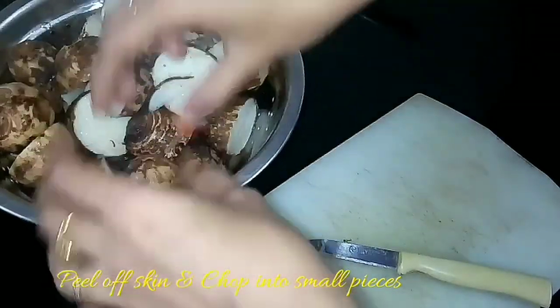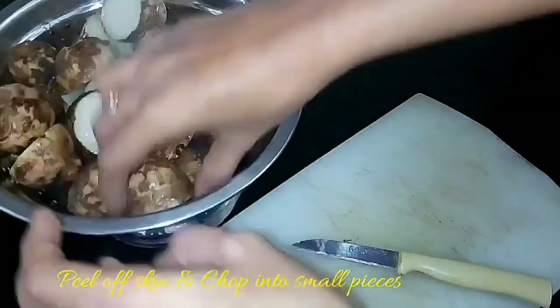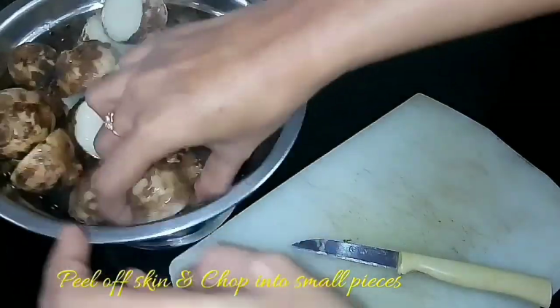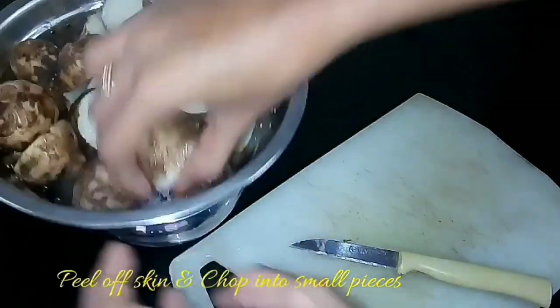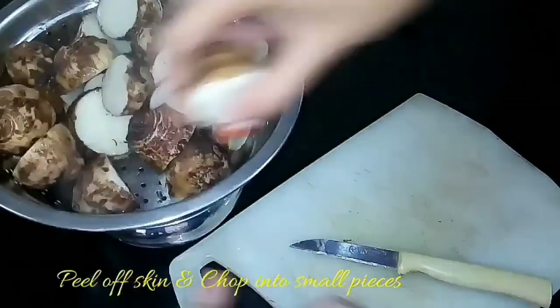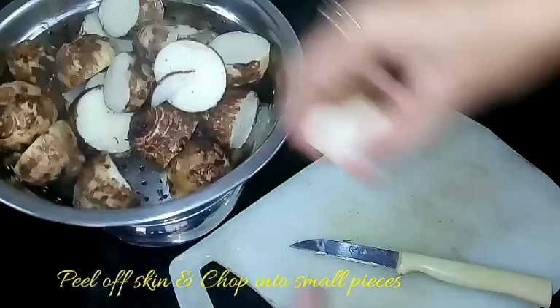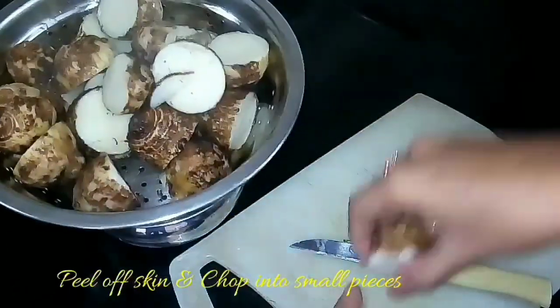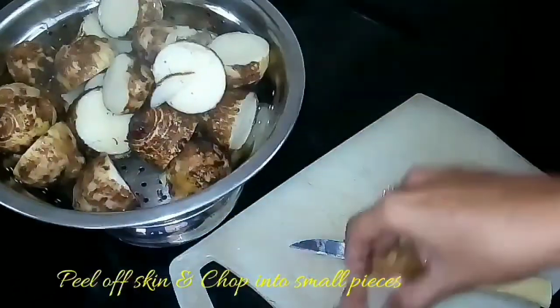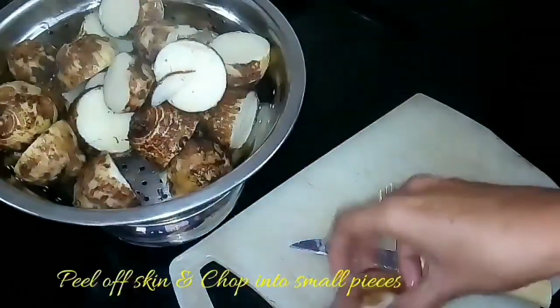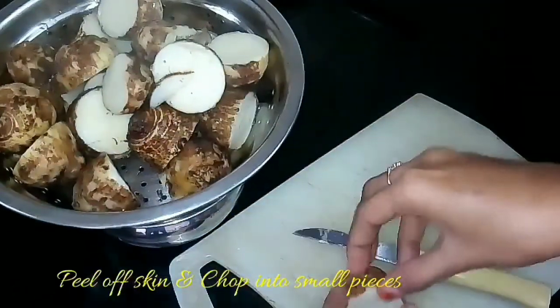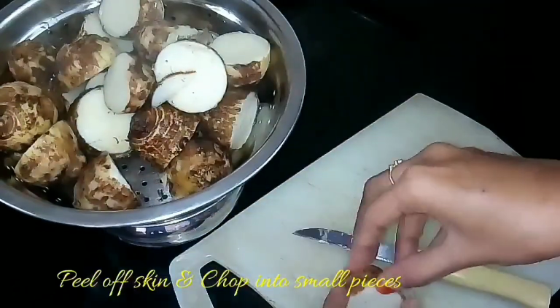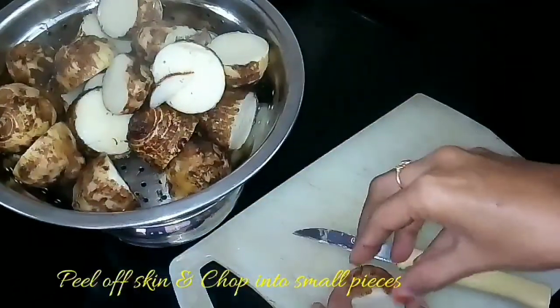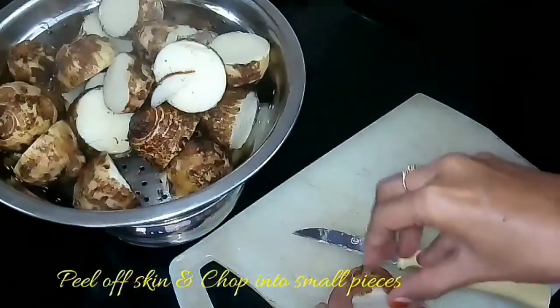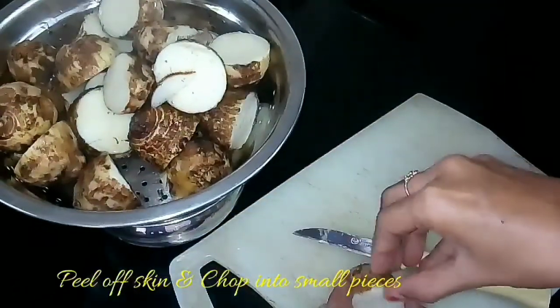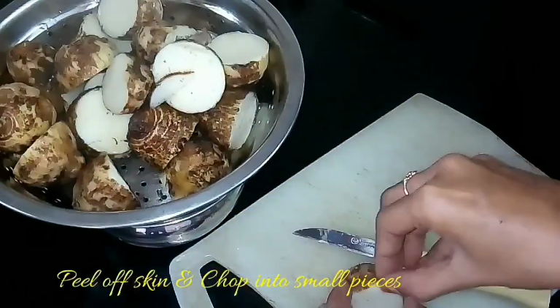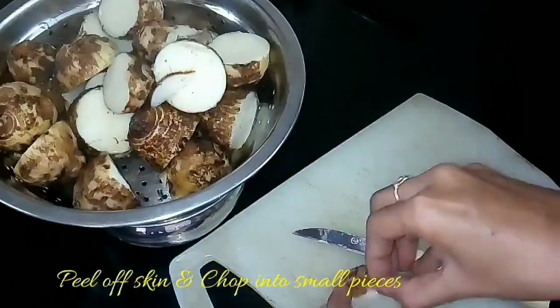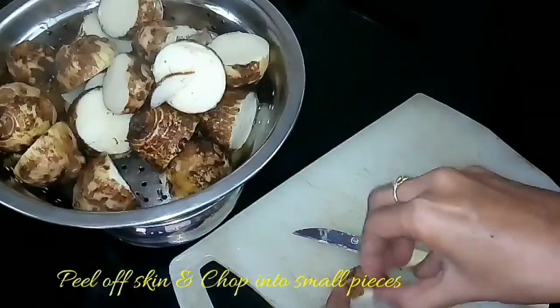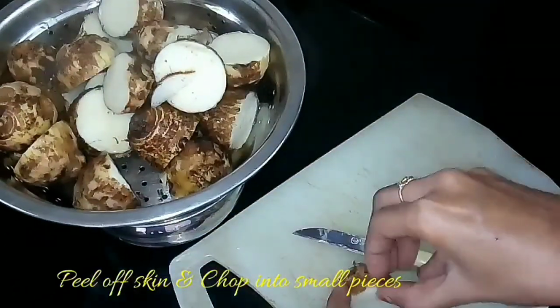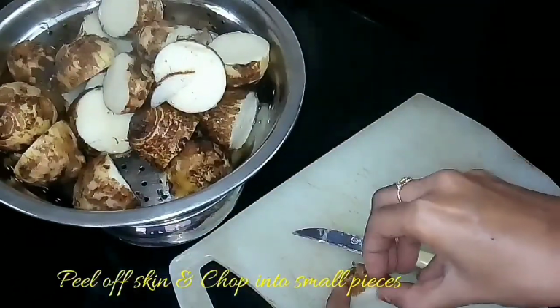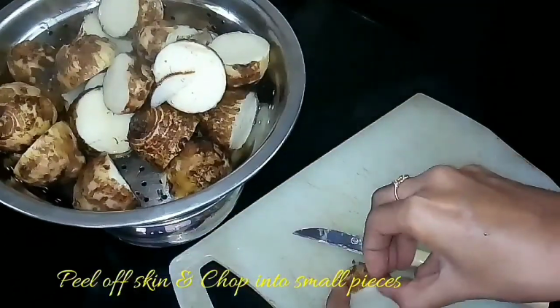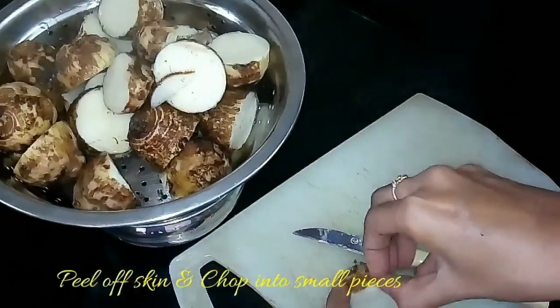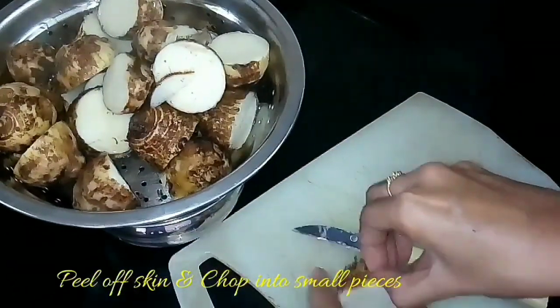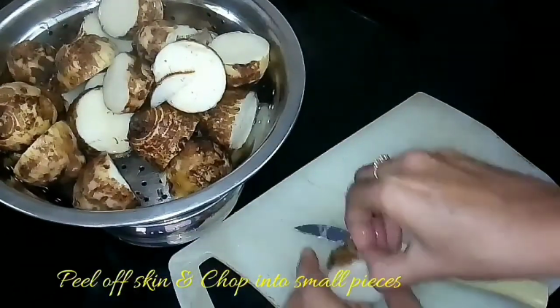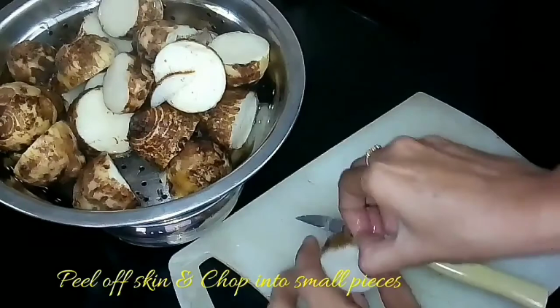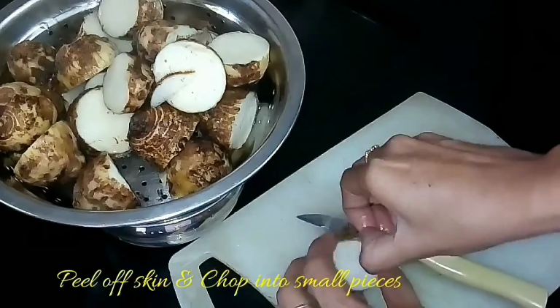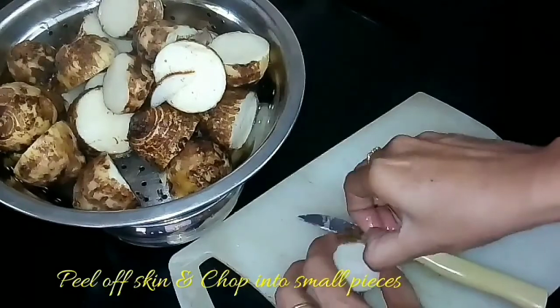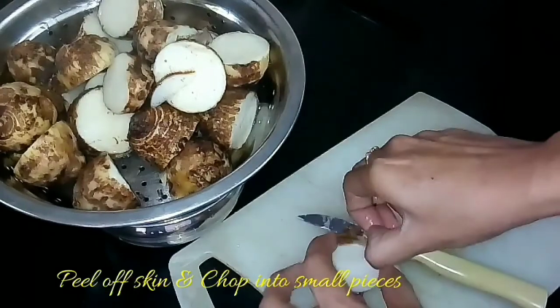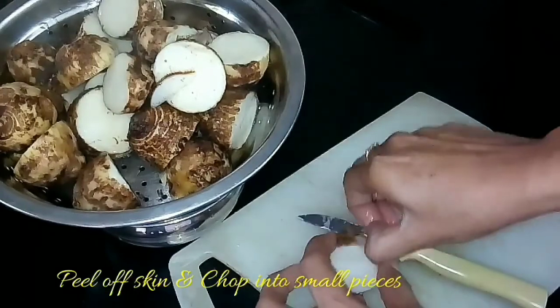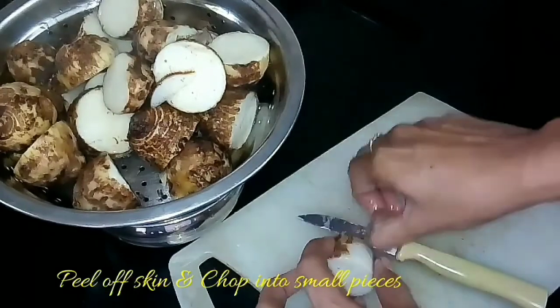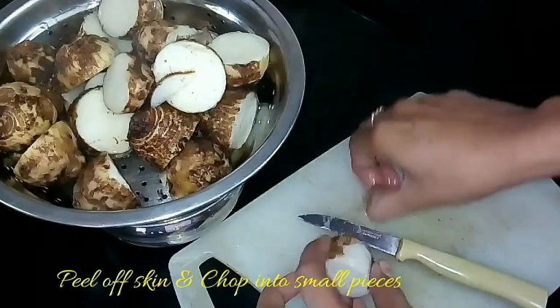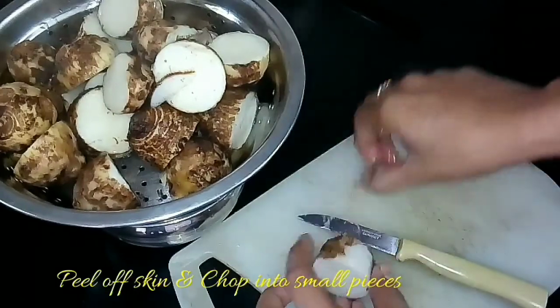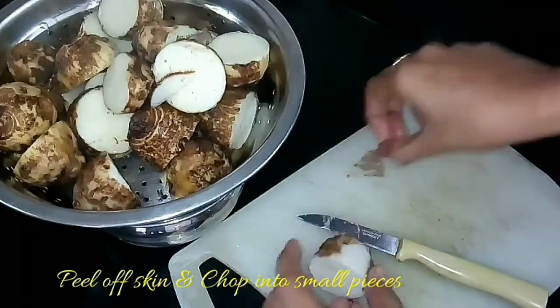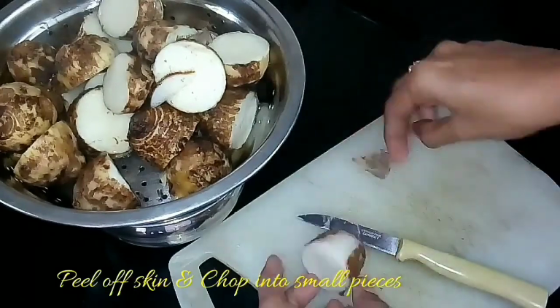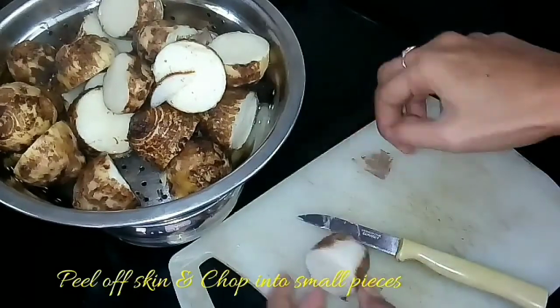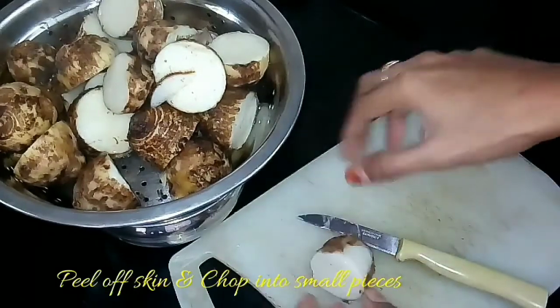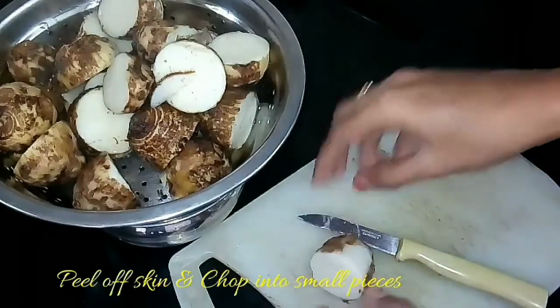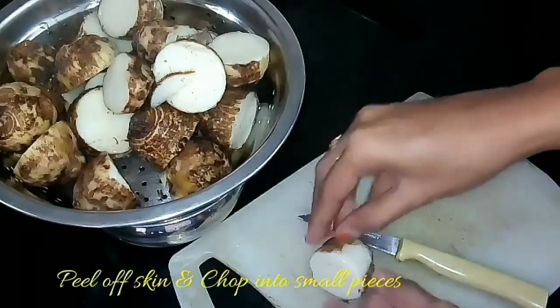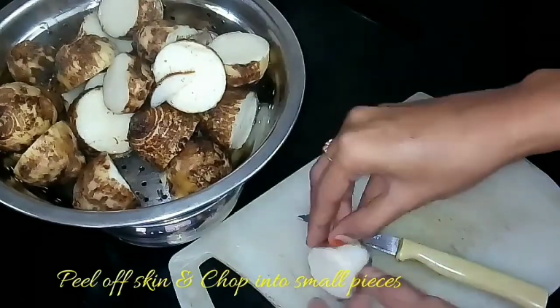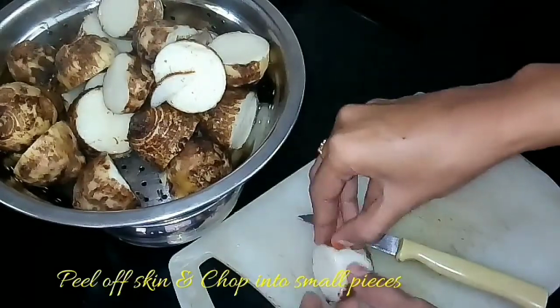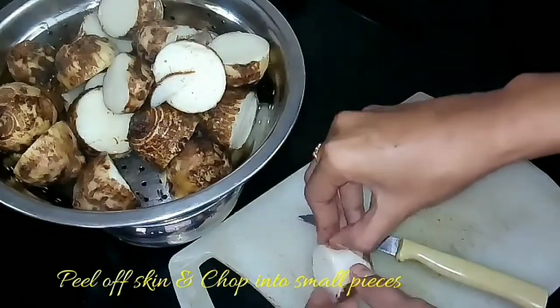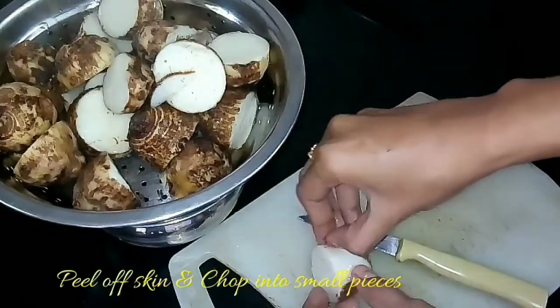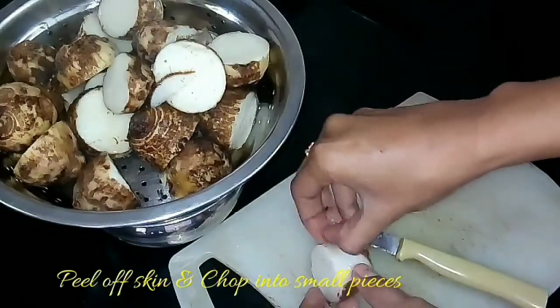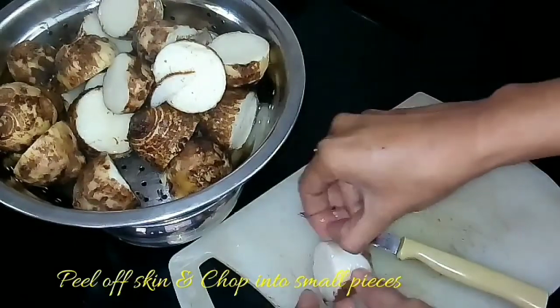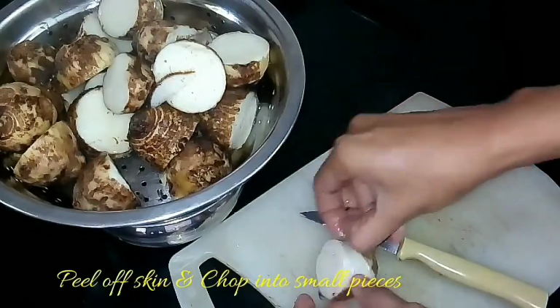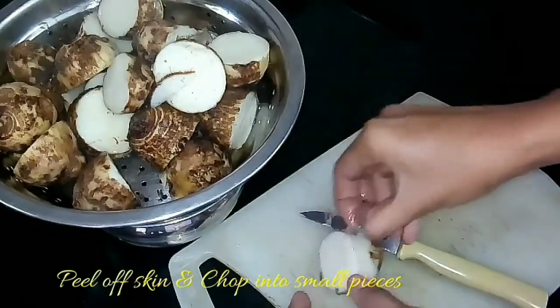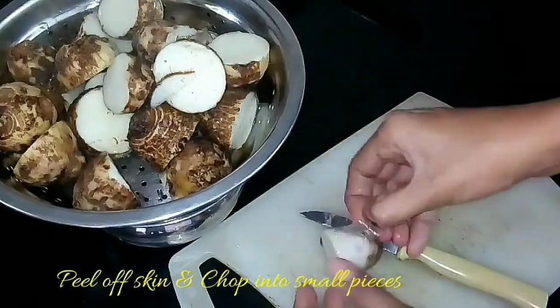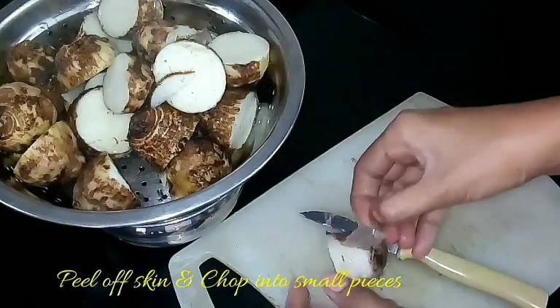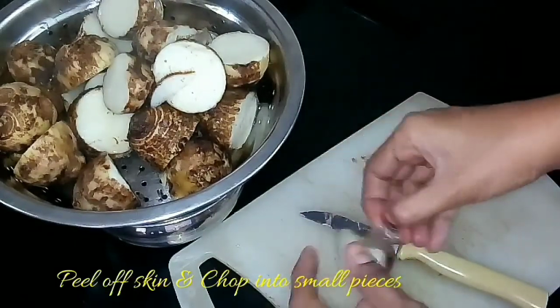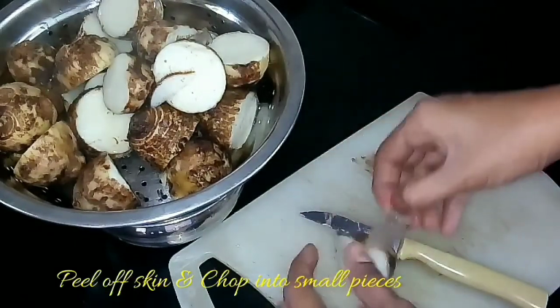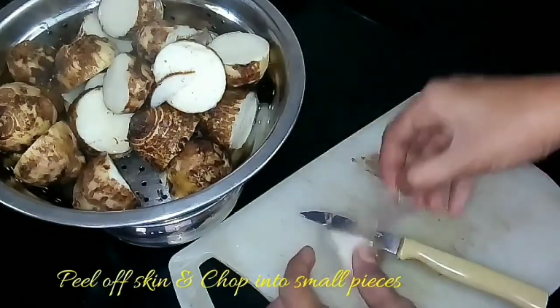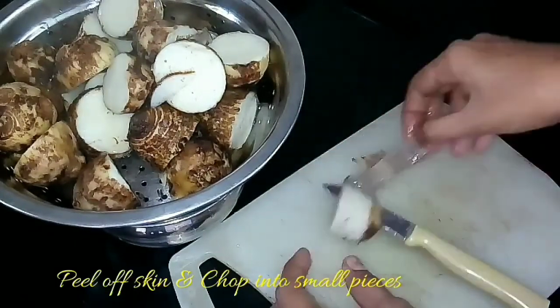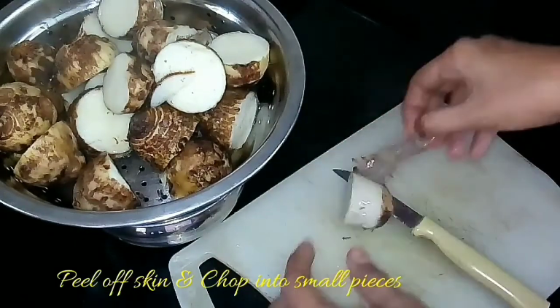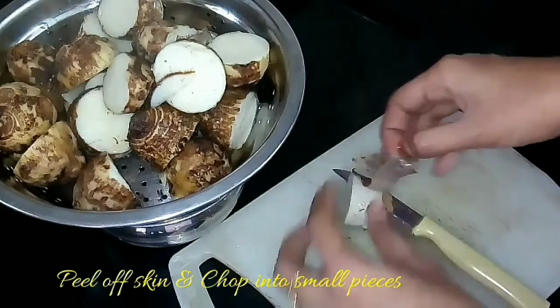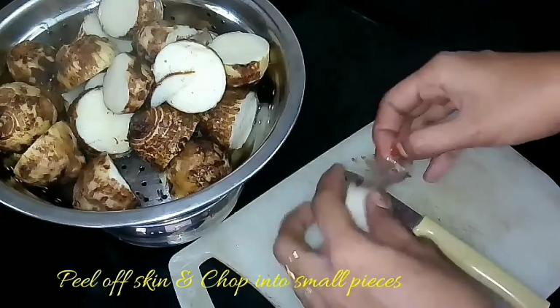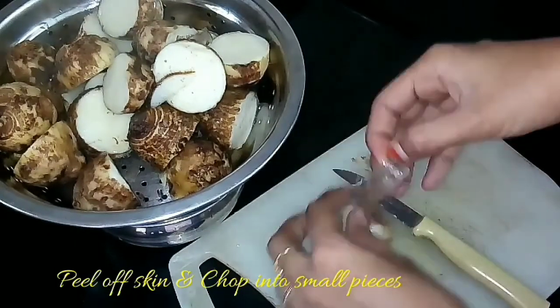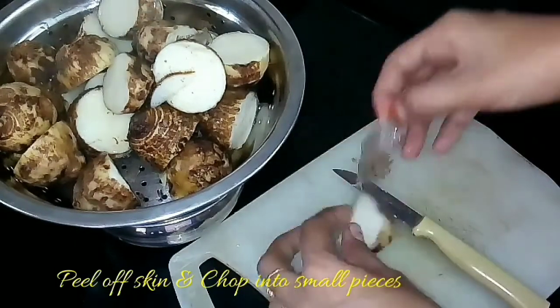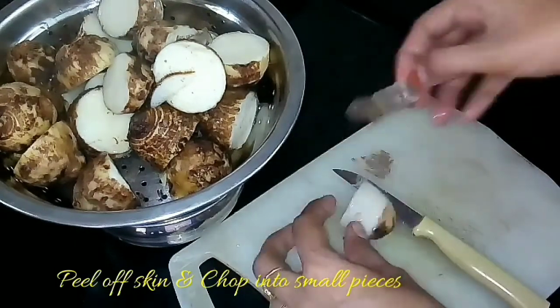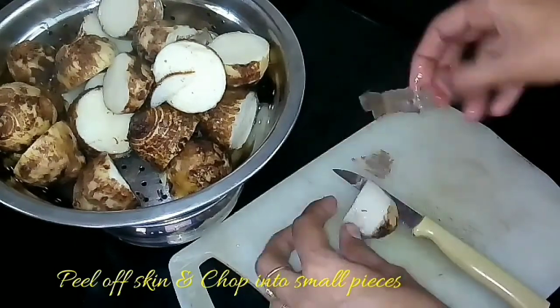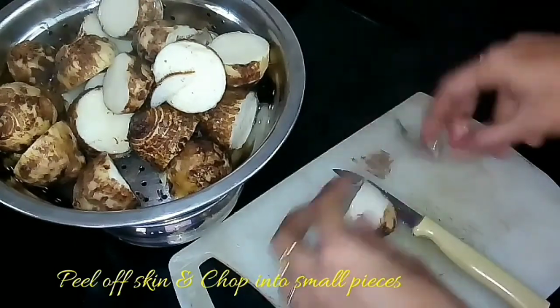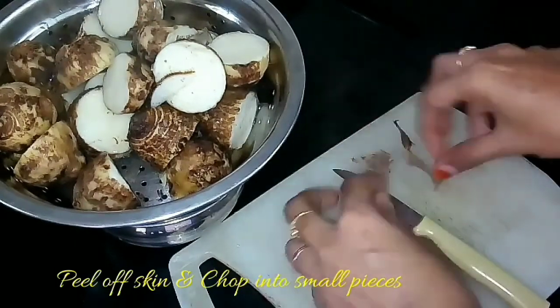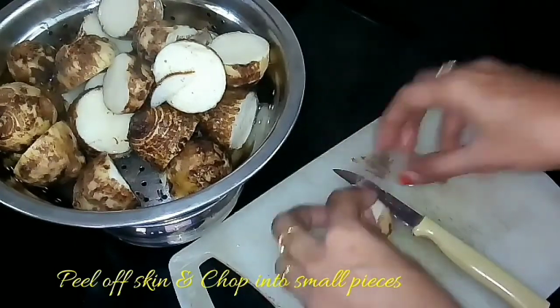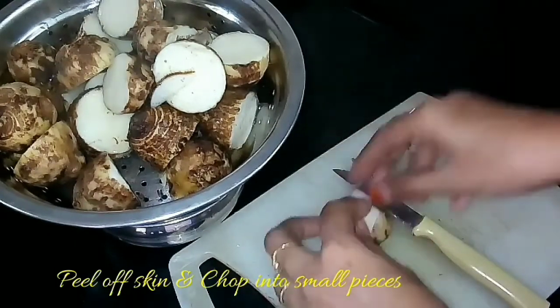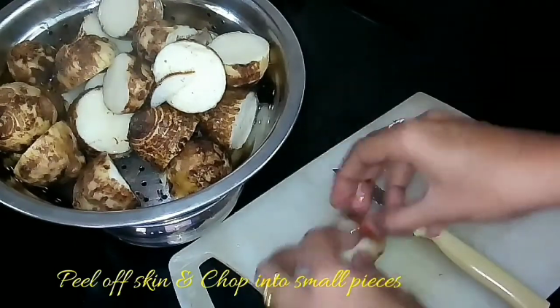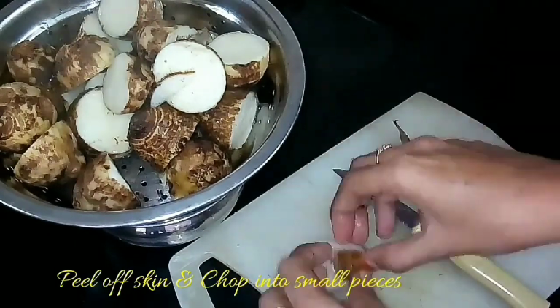If you are not able to peel off the skin when it is hot, just allow it to sit for 15 to 20 minutes, then you can peel off the skin easily.